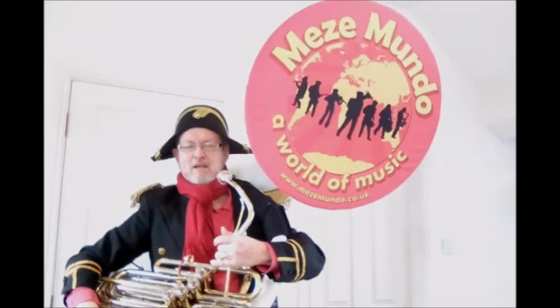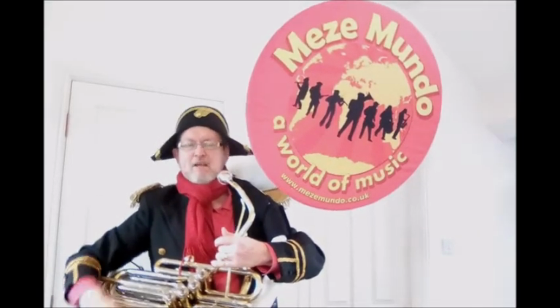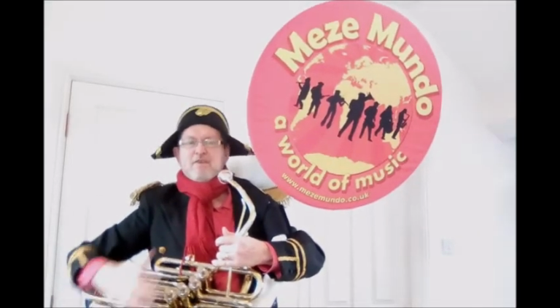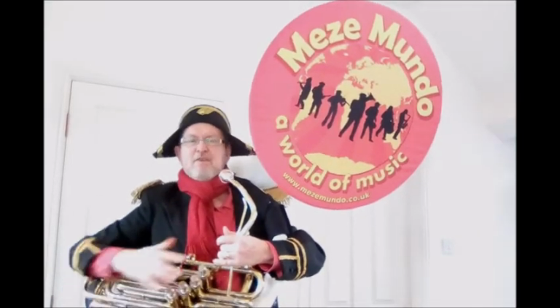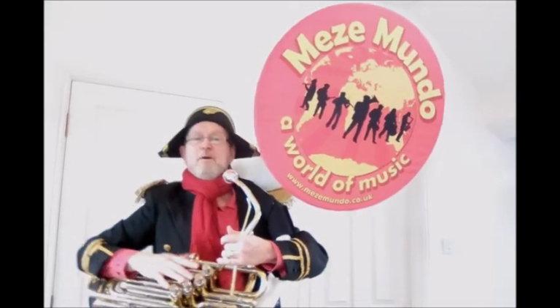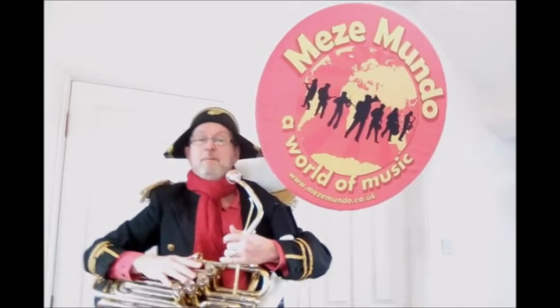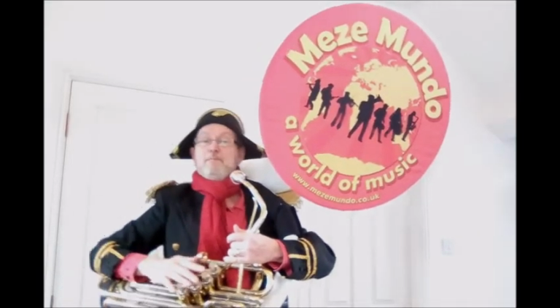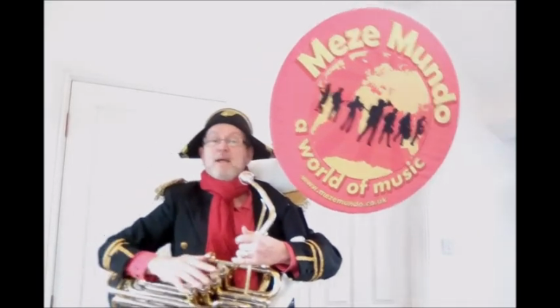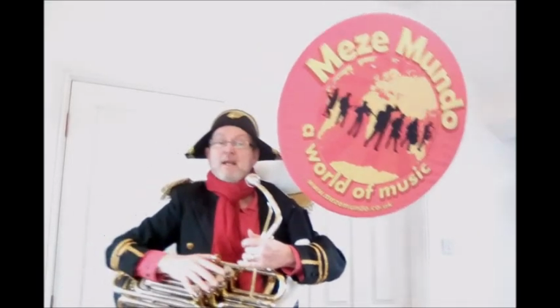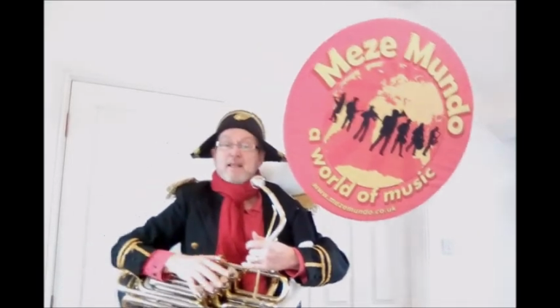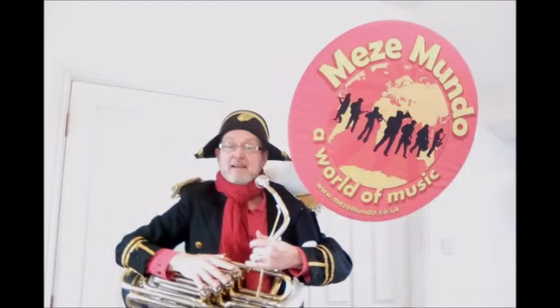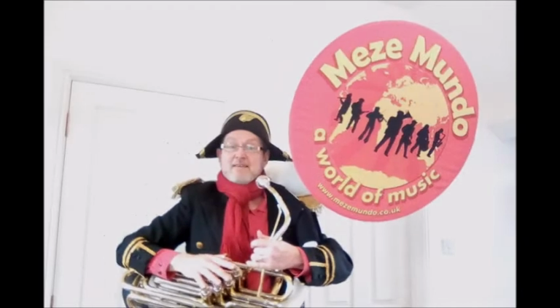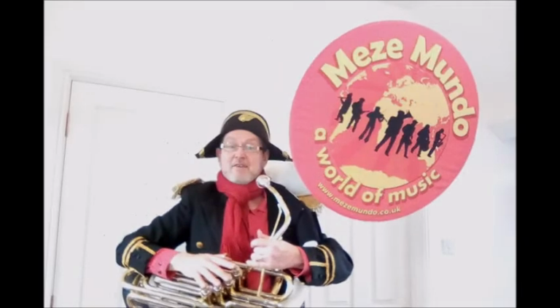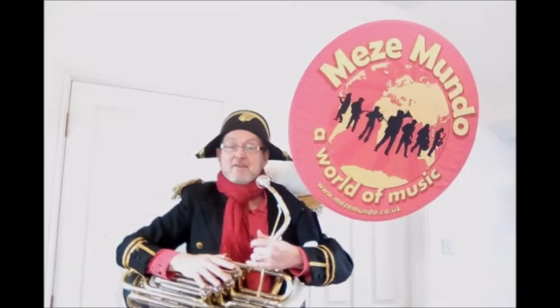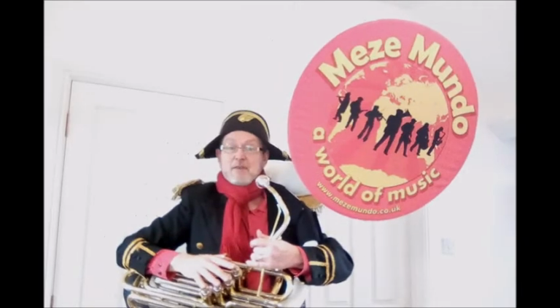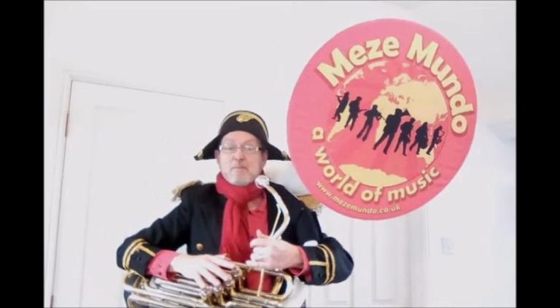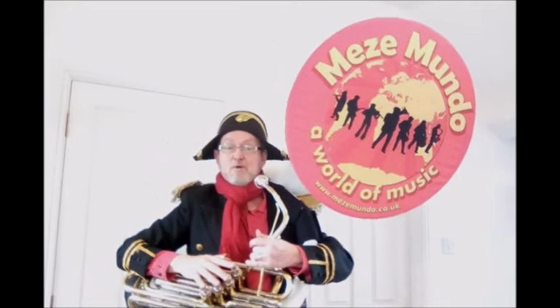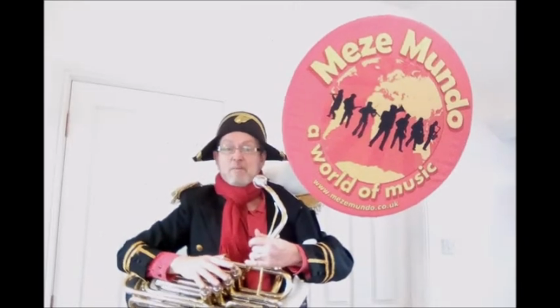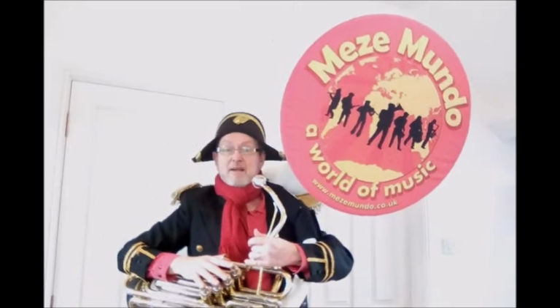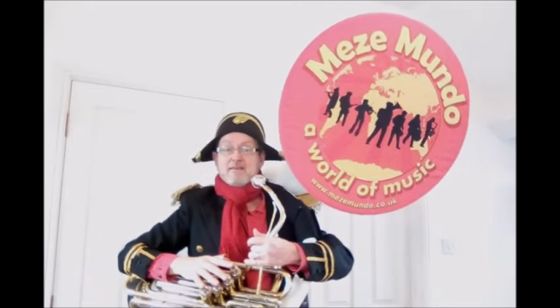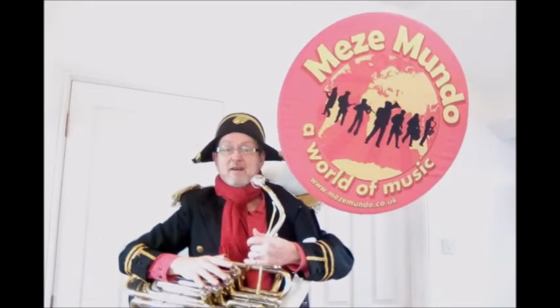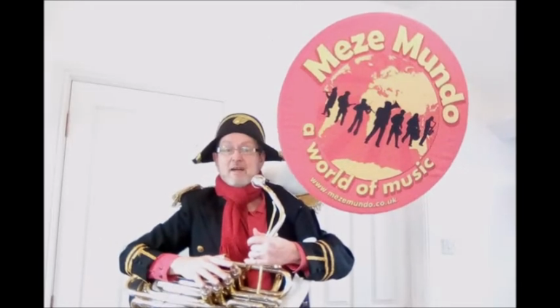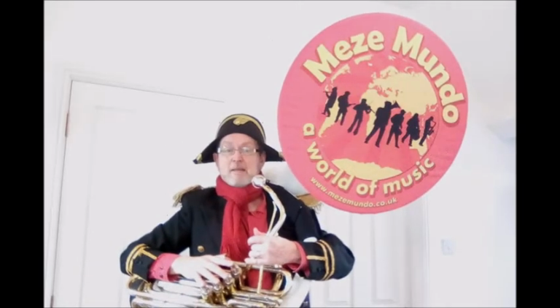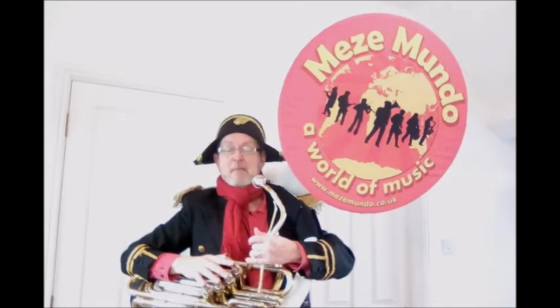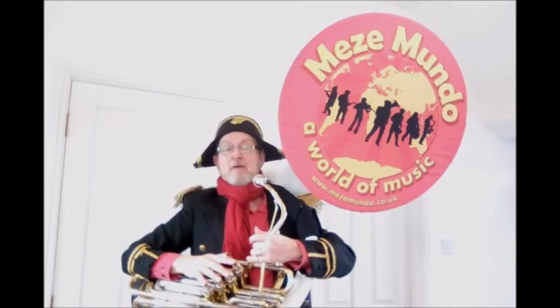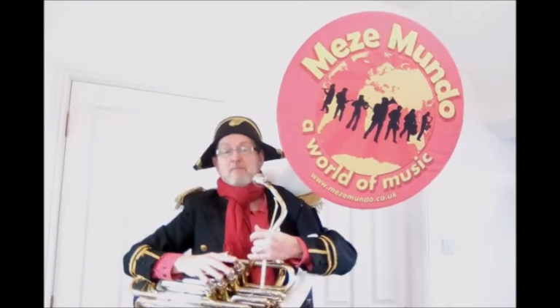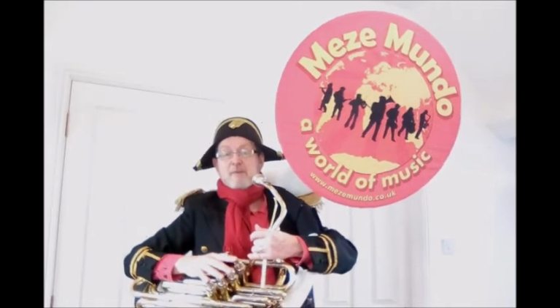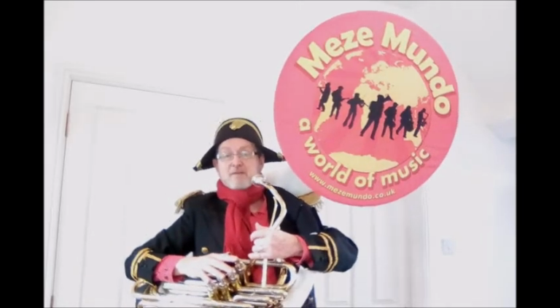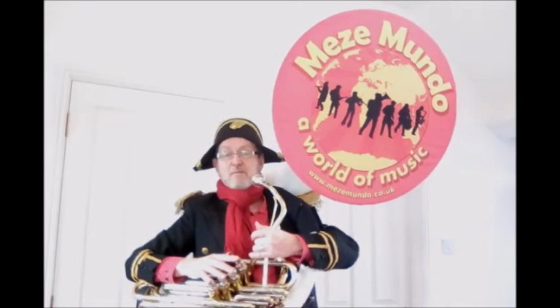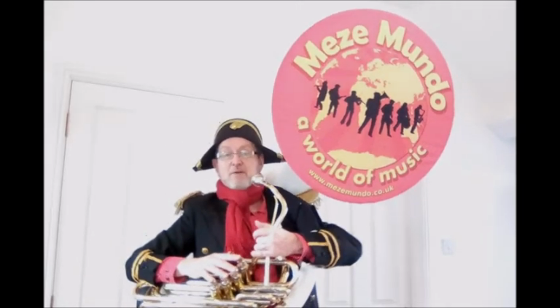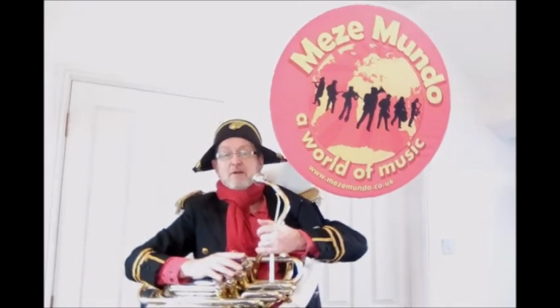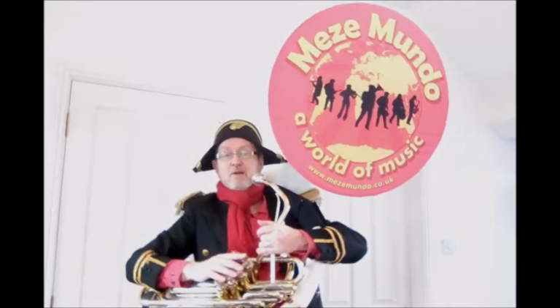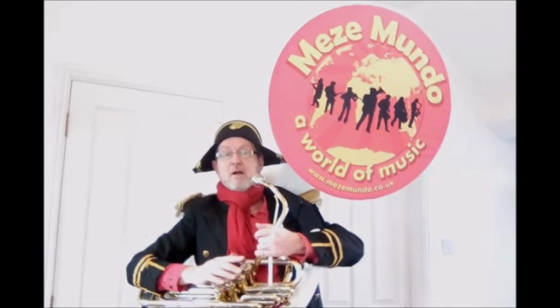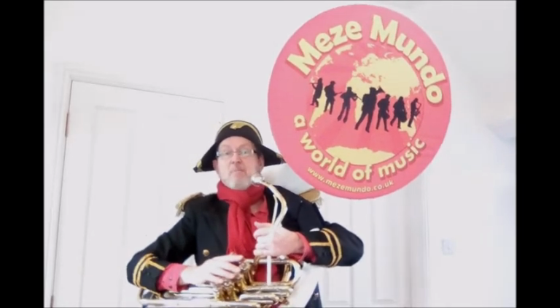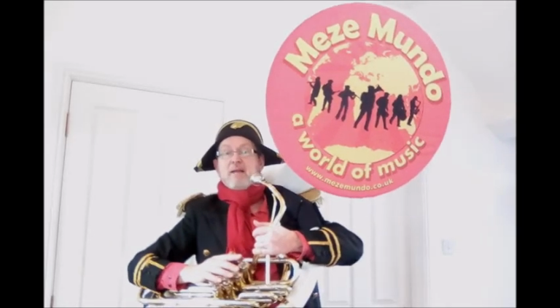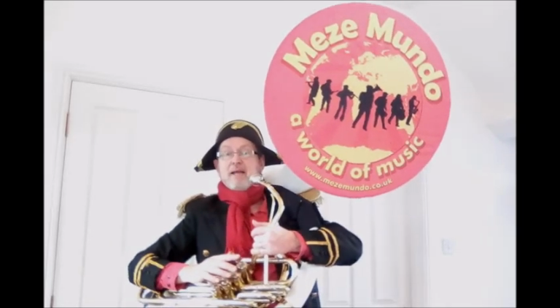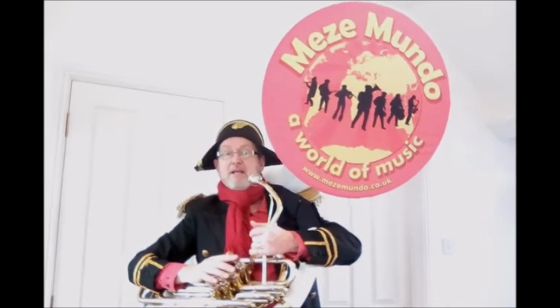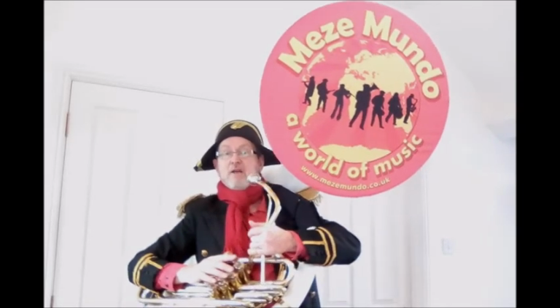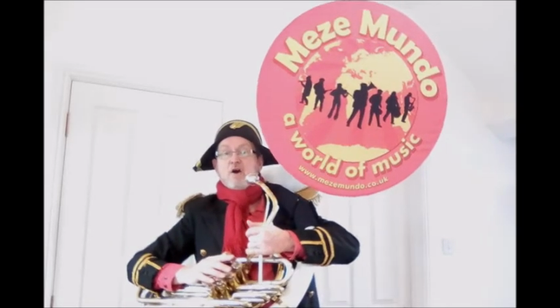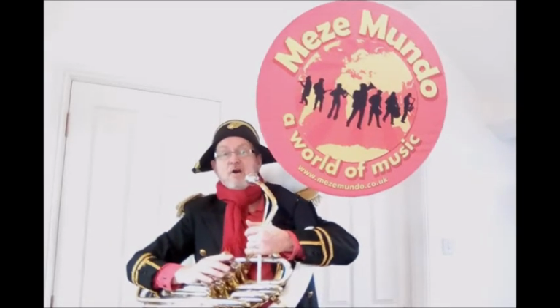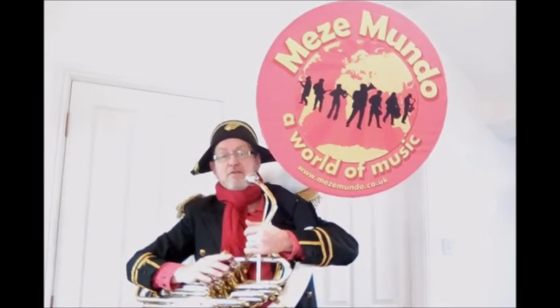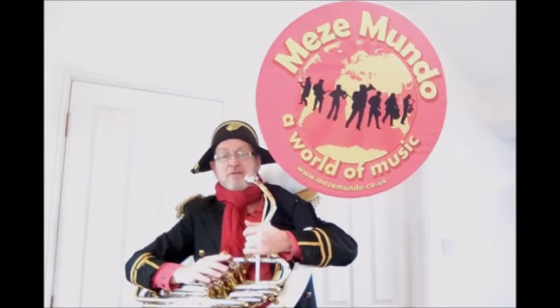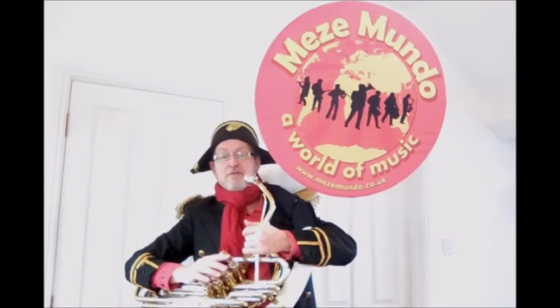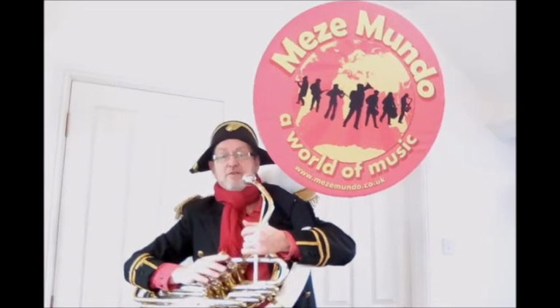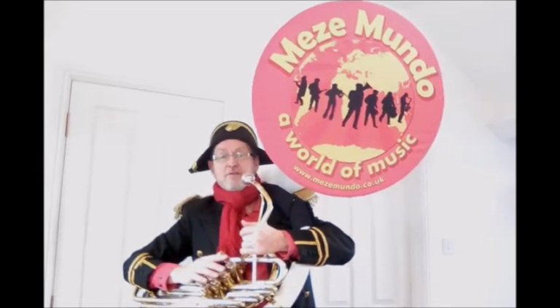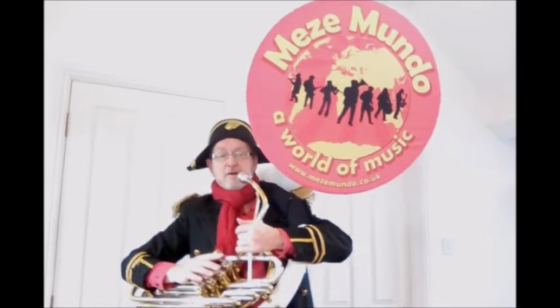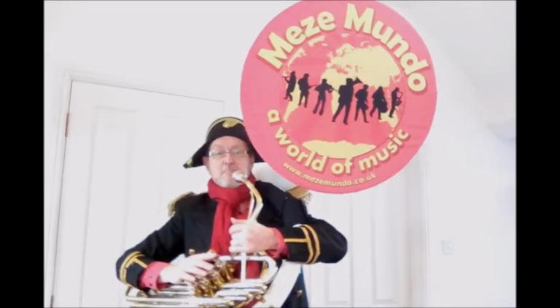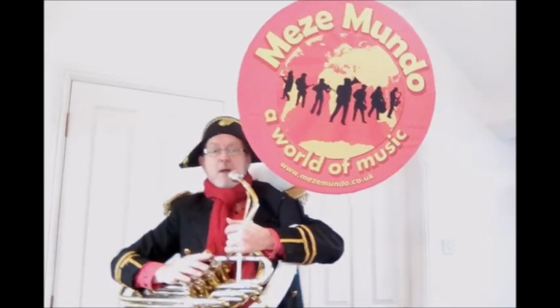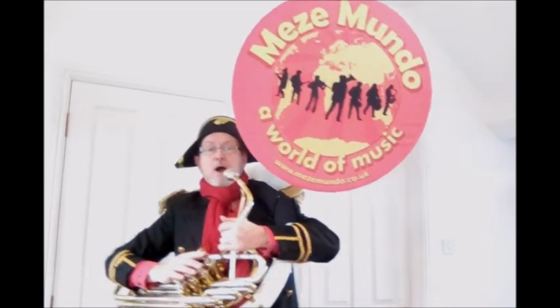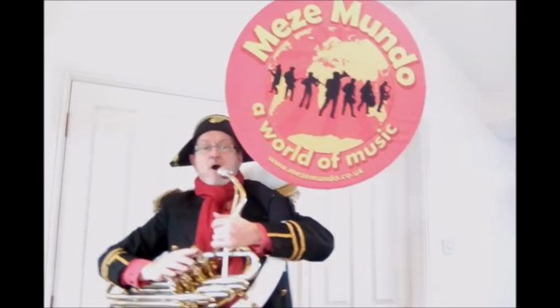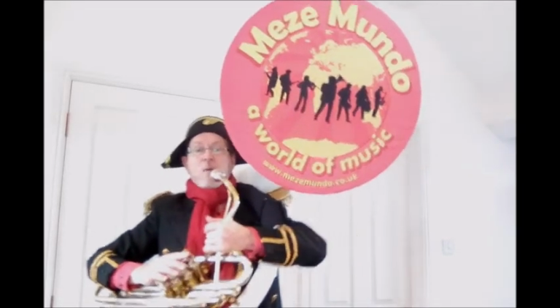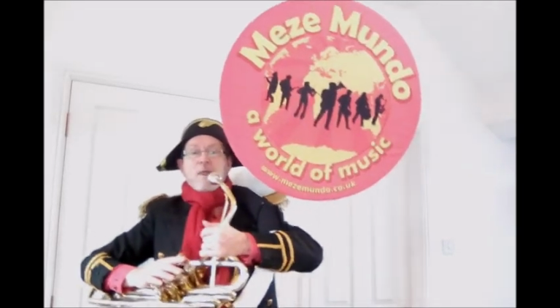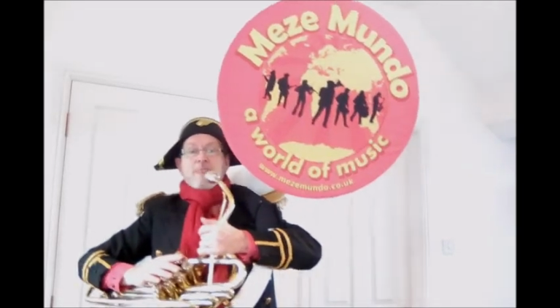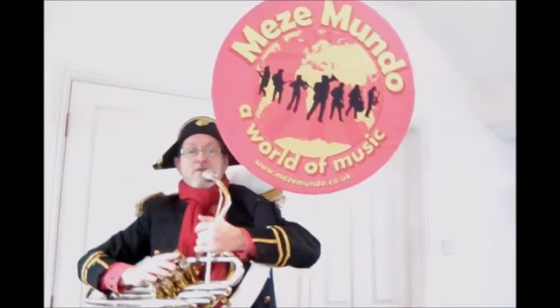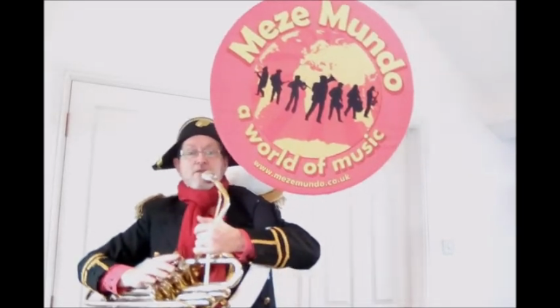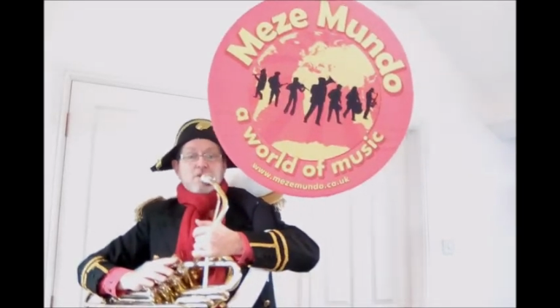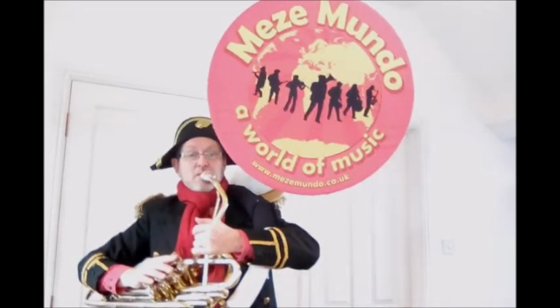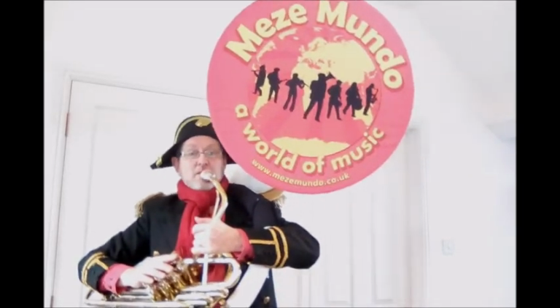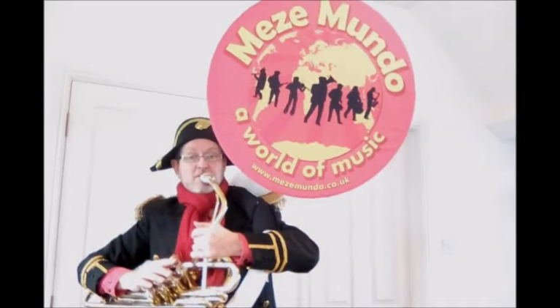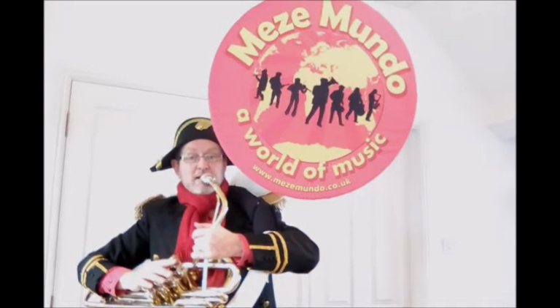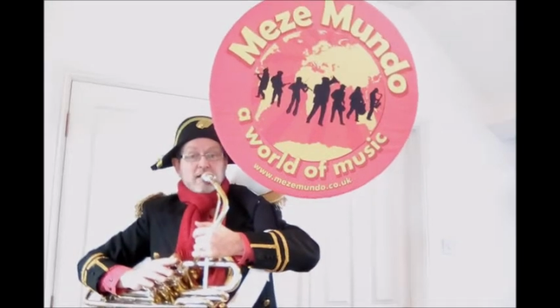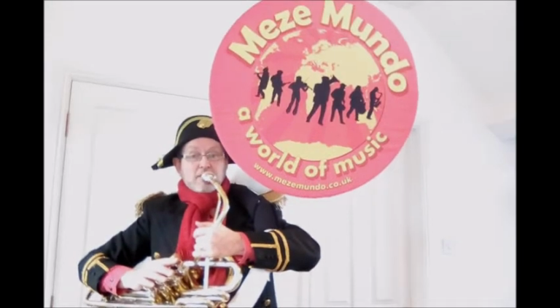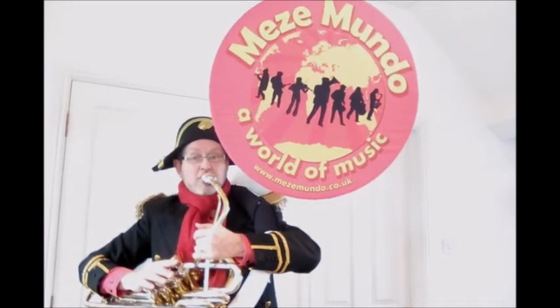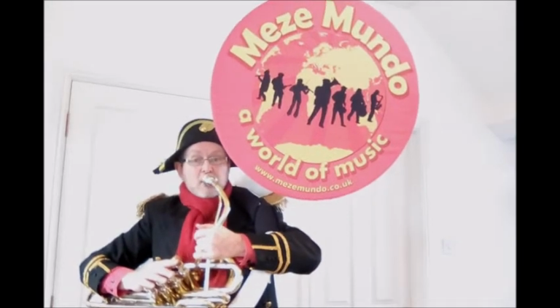So, let's hear a typical bass line from Mesomondo played on the sousaphone. One, two, three, four.